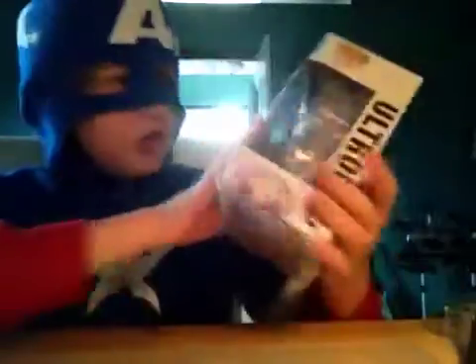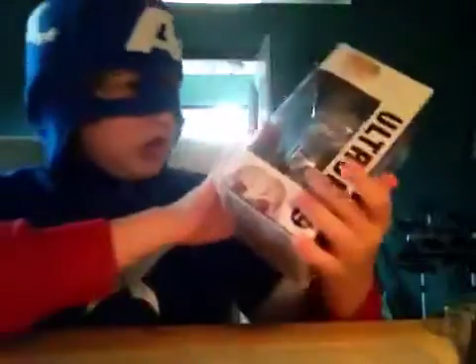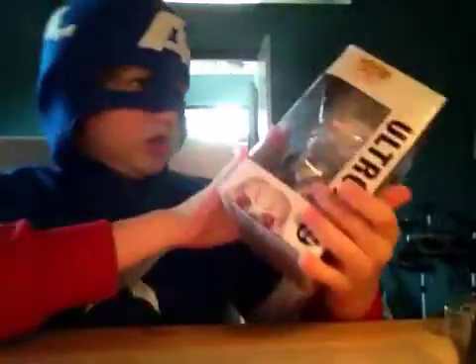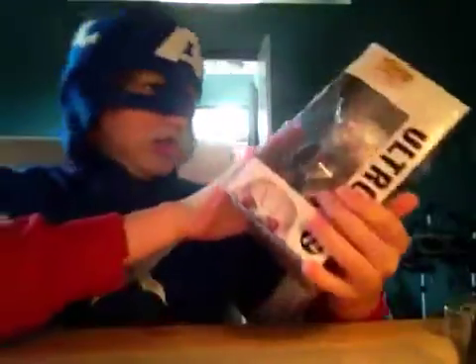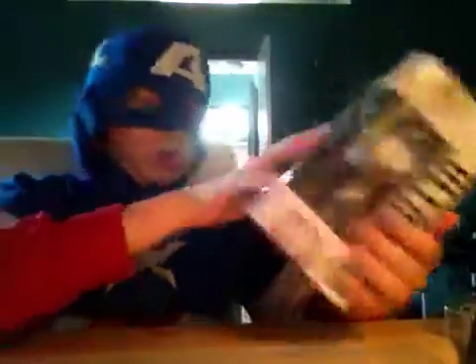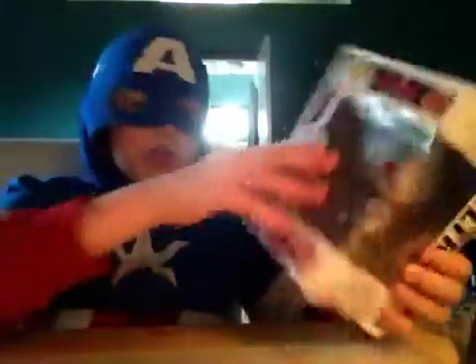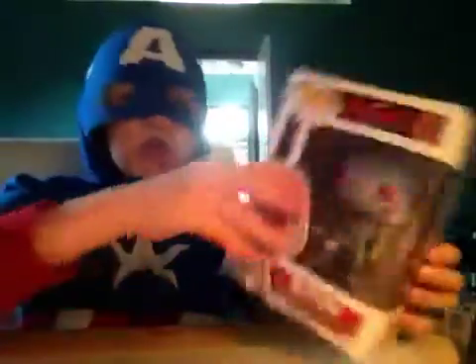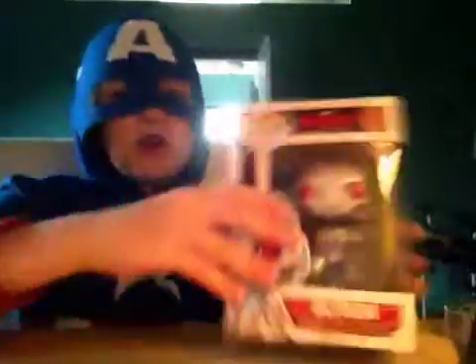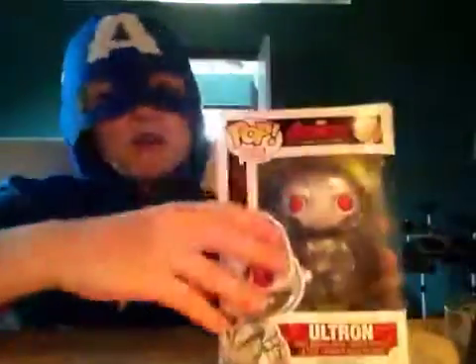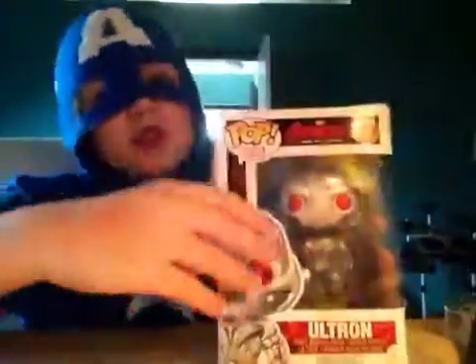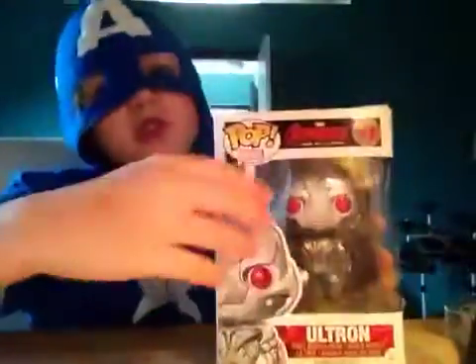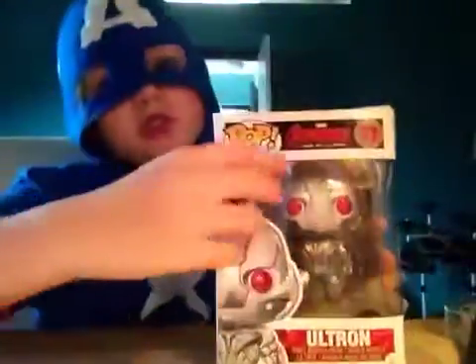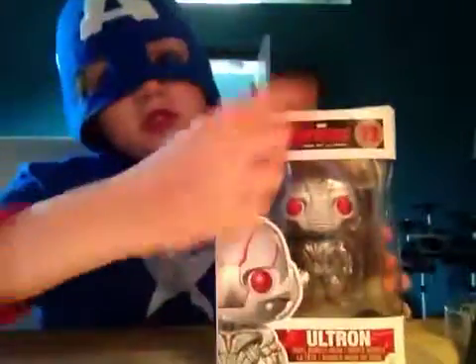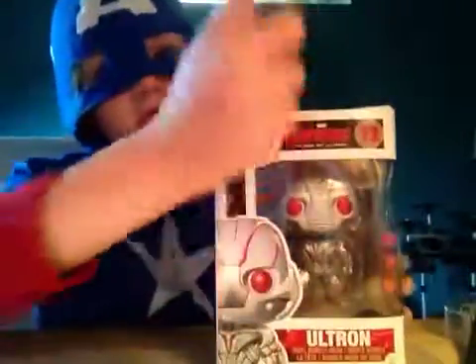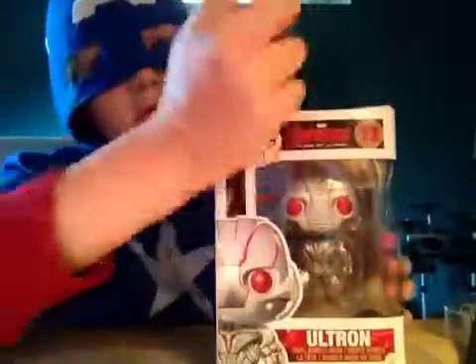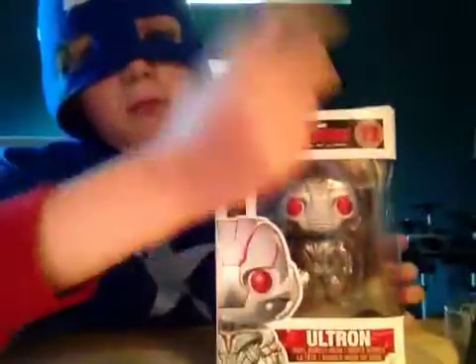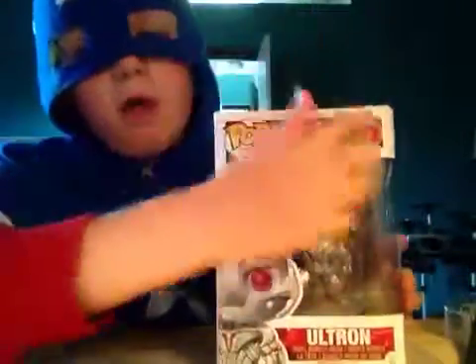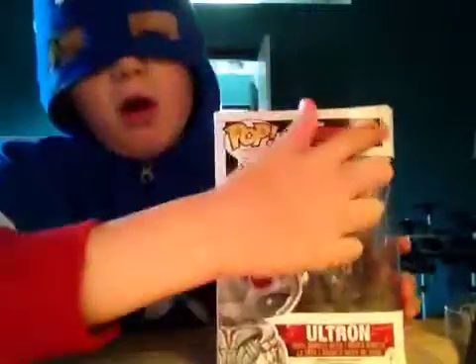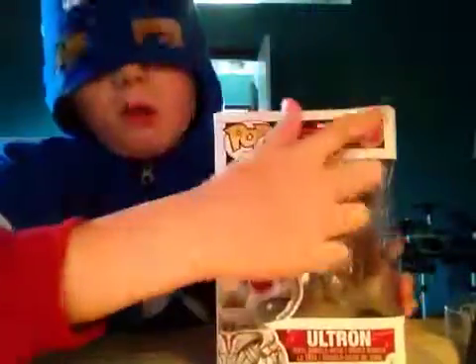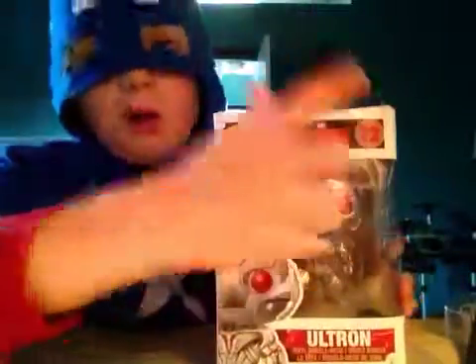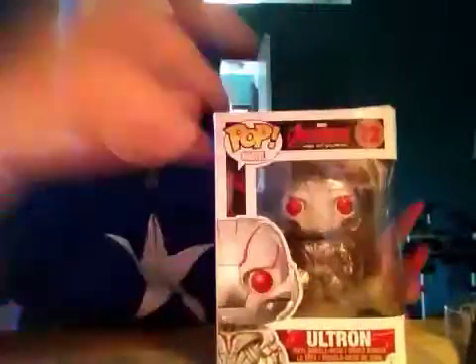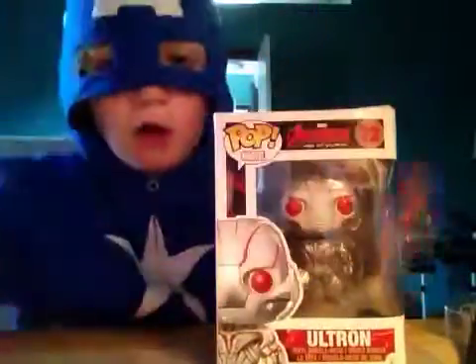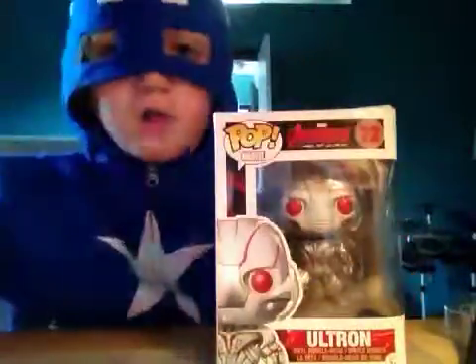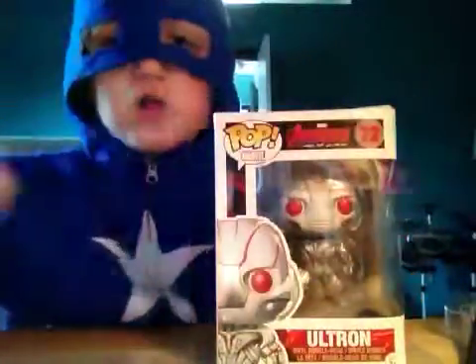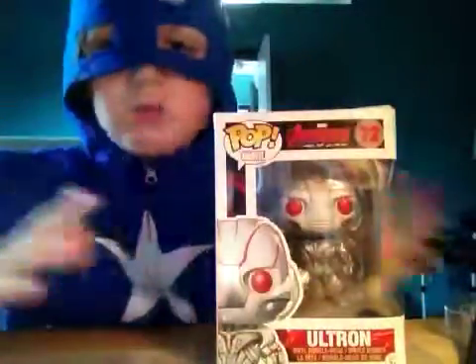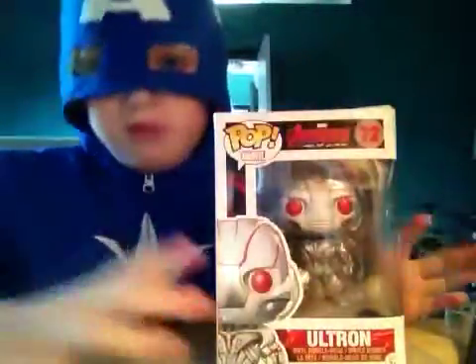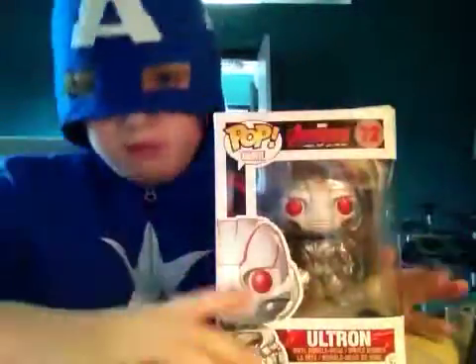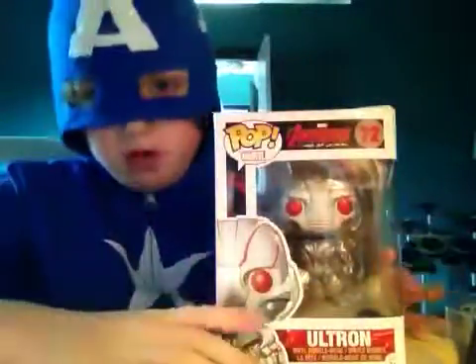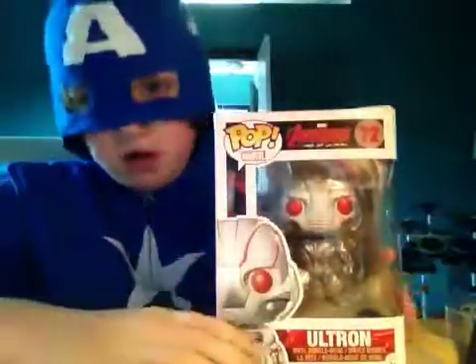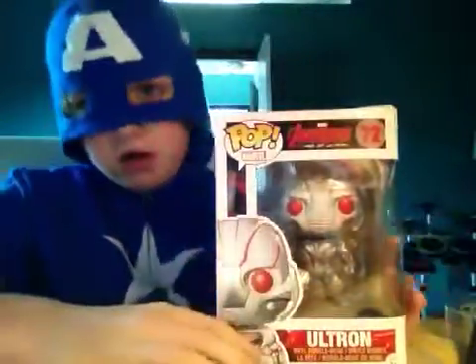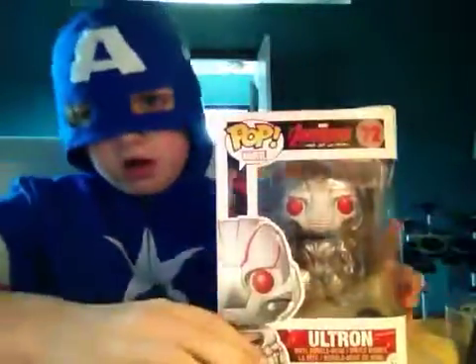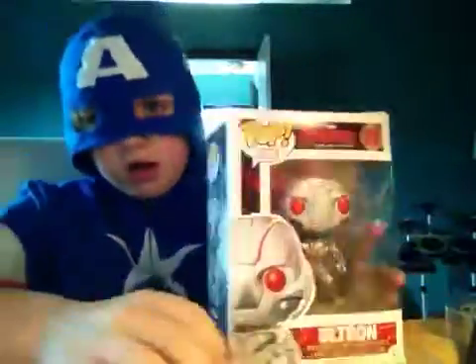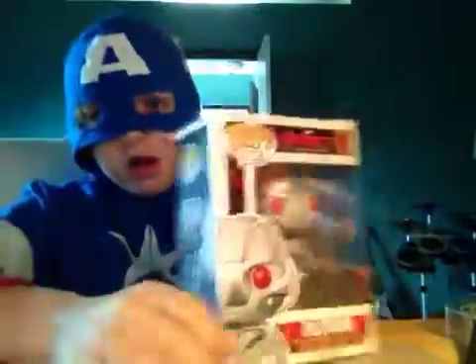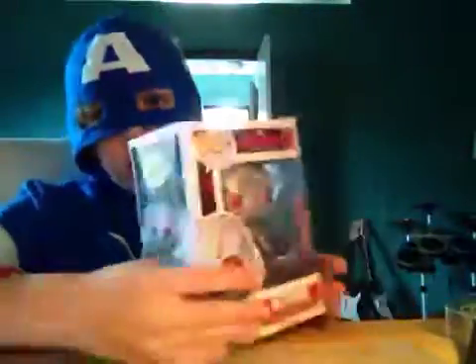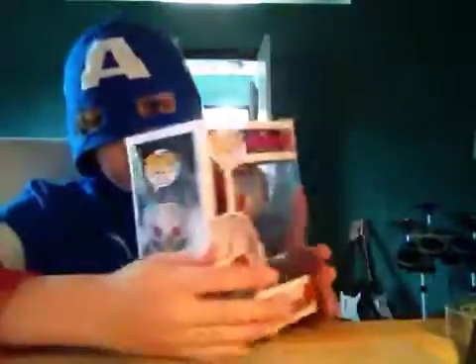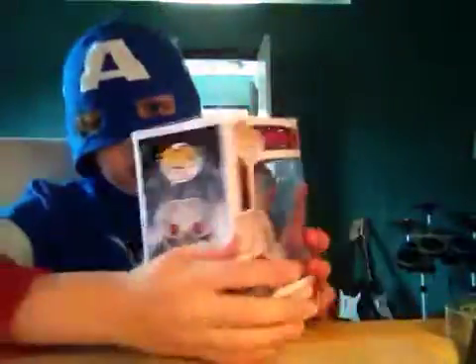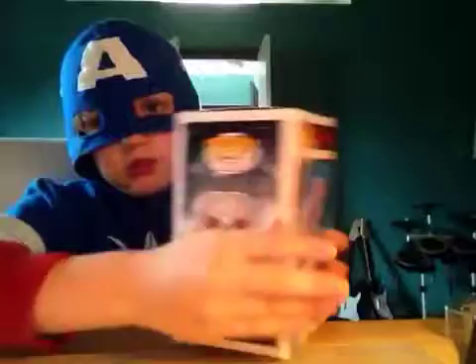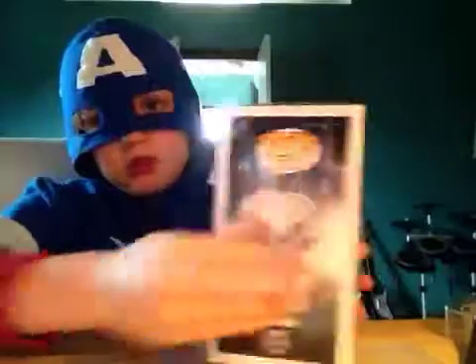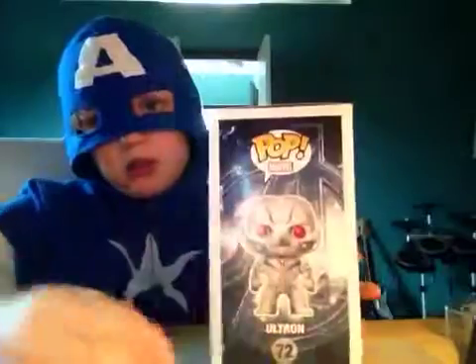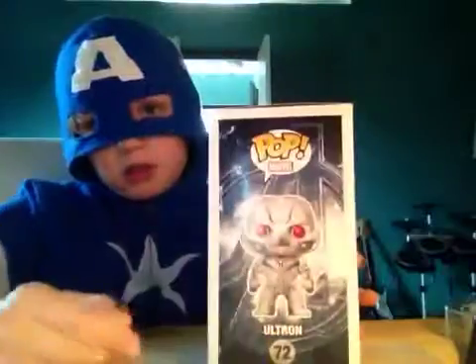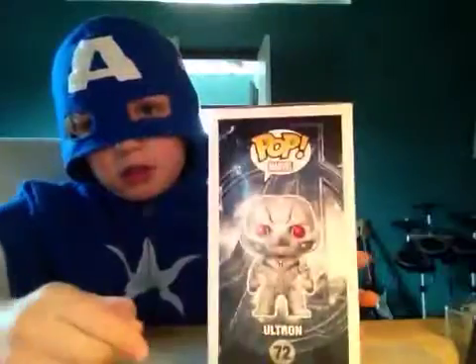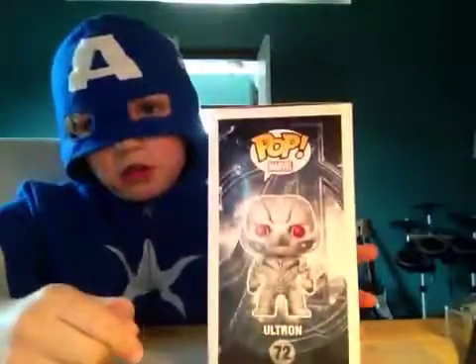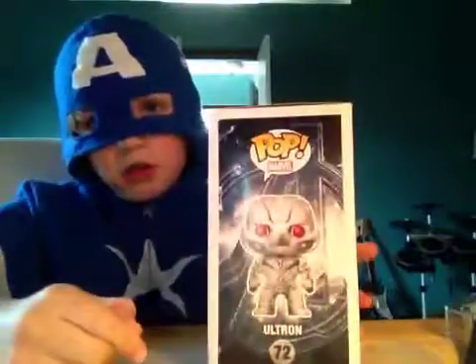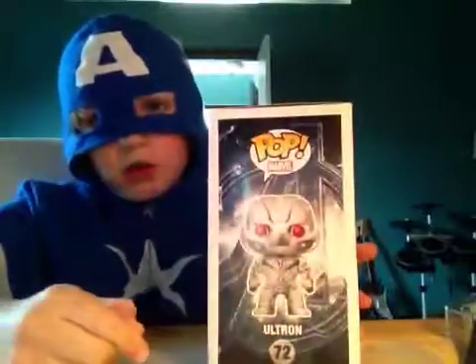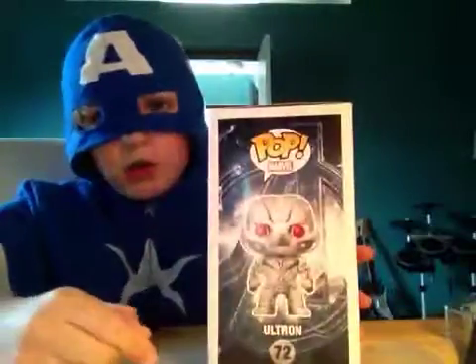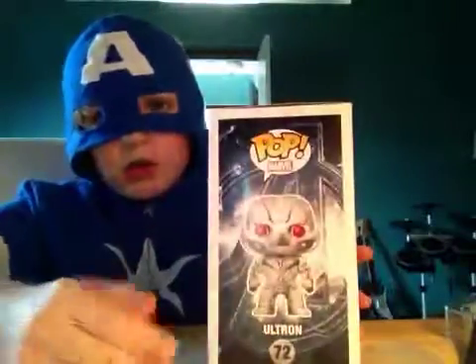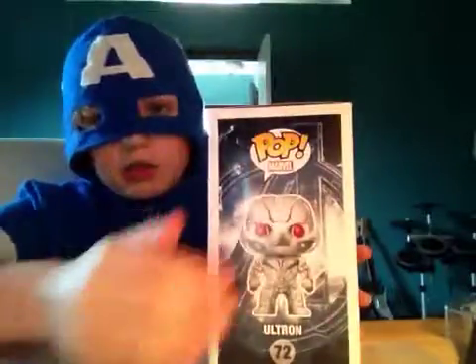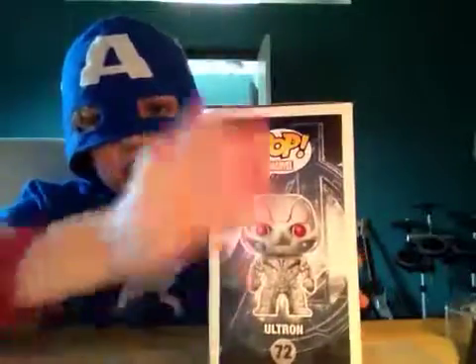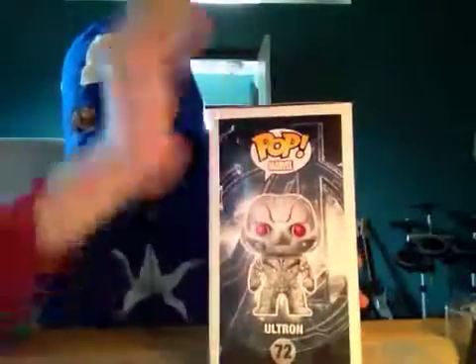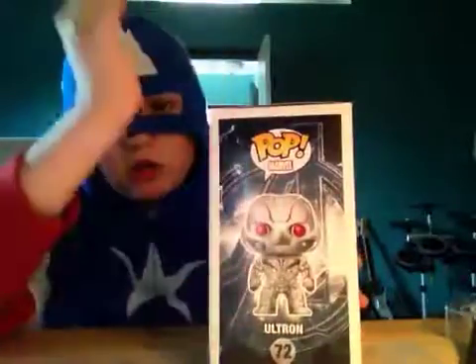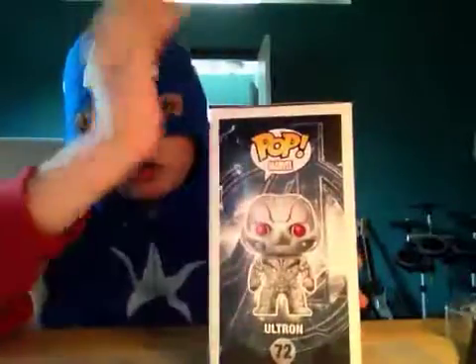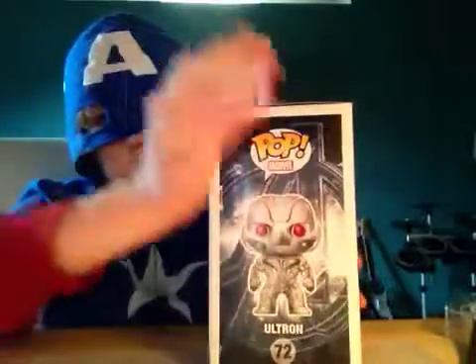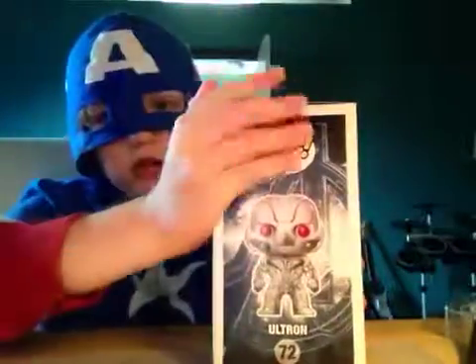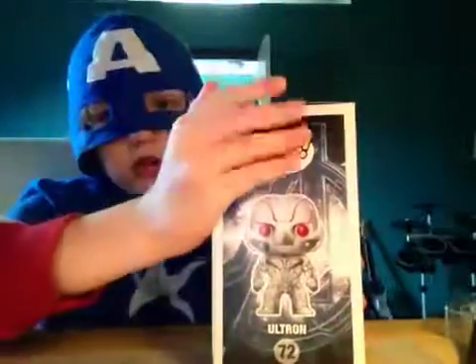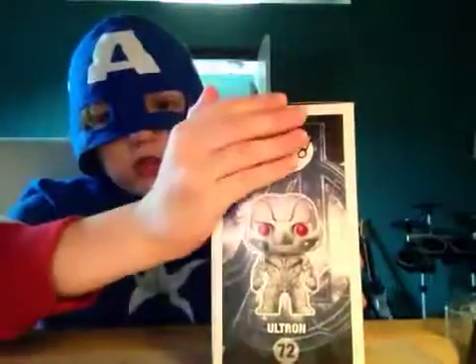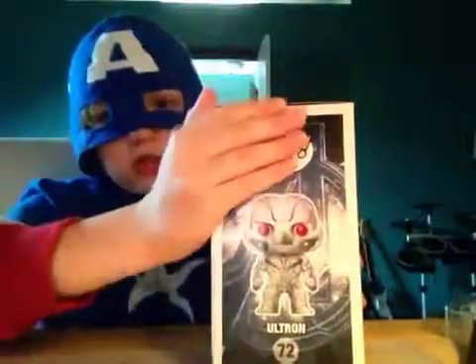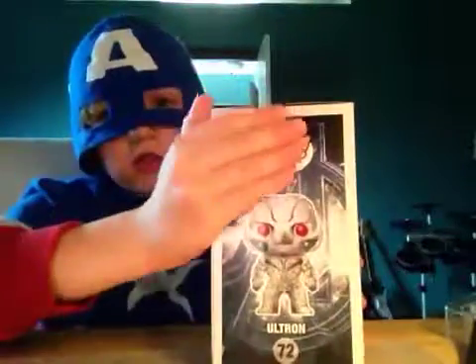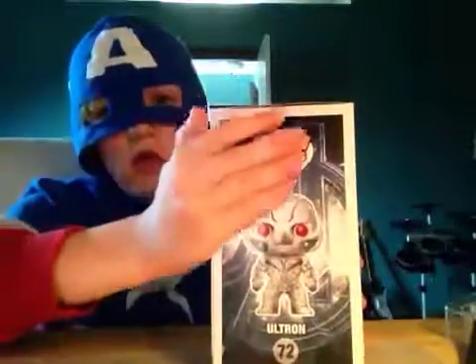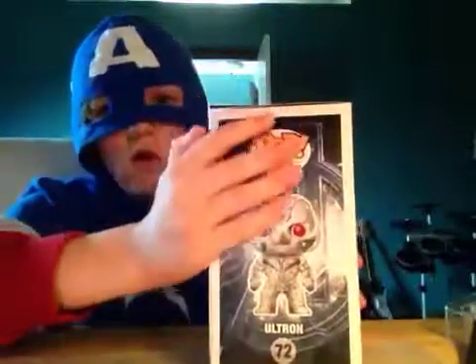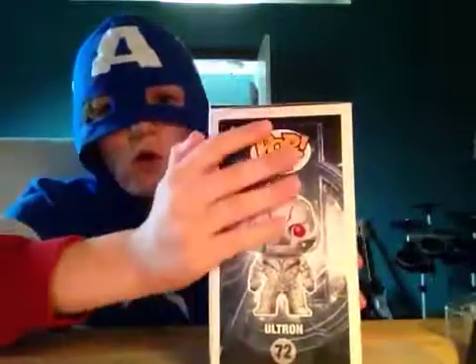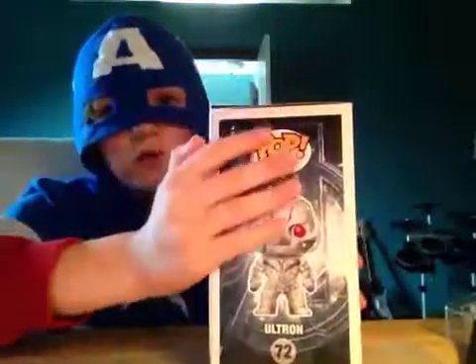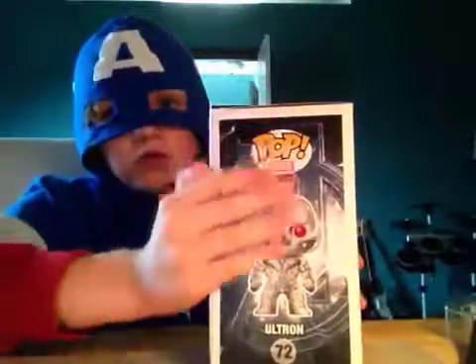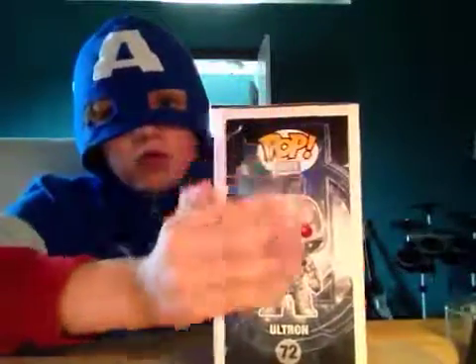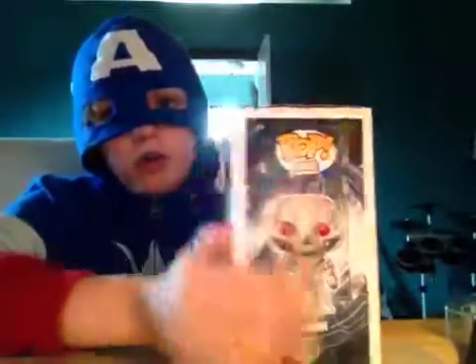Here's the 72nd Marvel Avengers Funko Pop. On the side here is the art of Ultron.